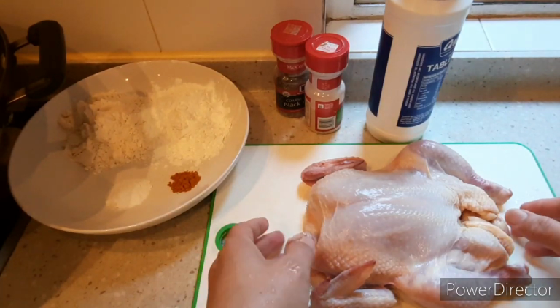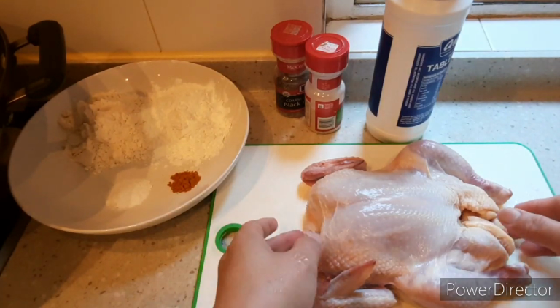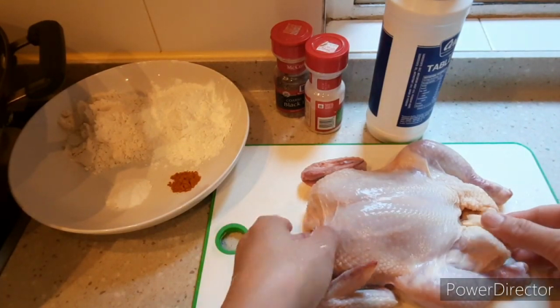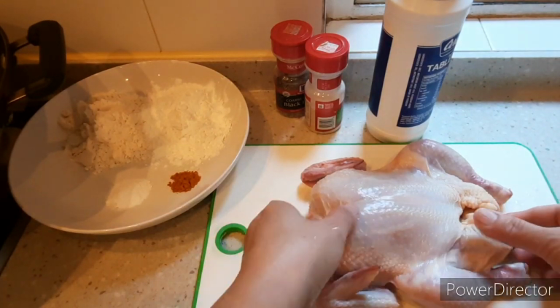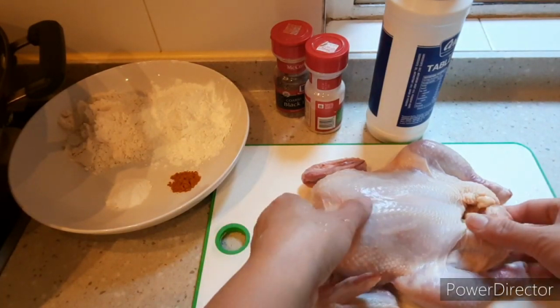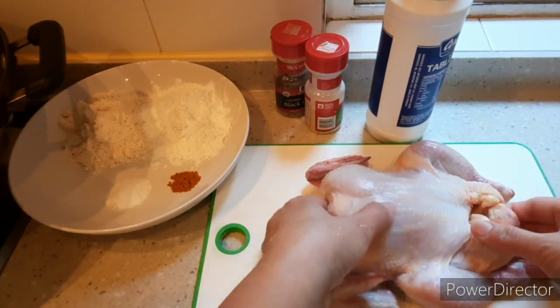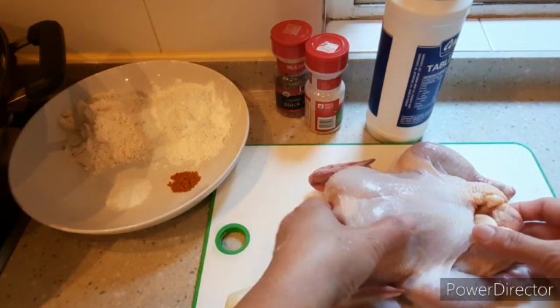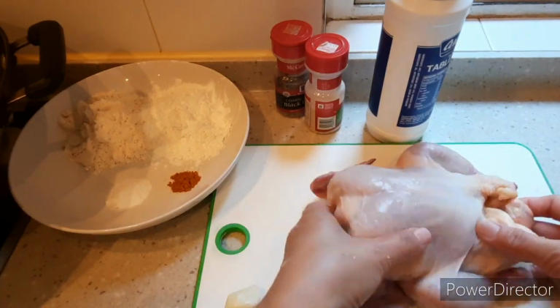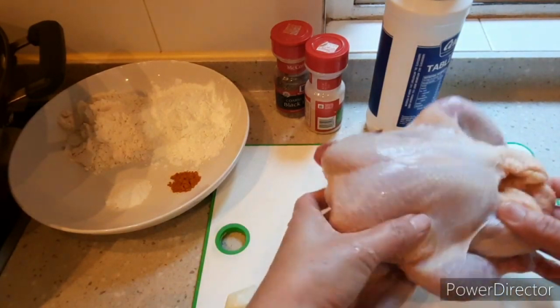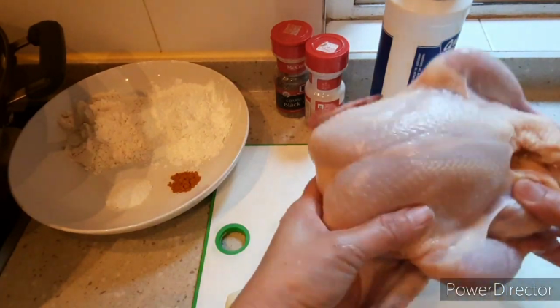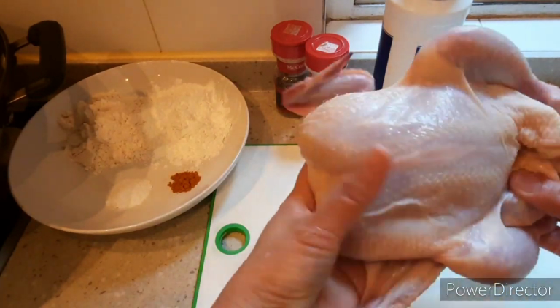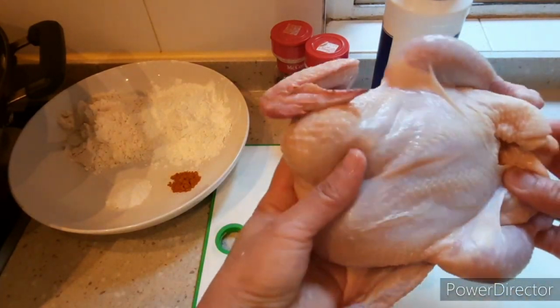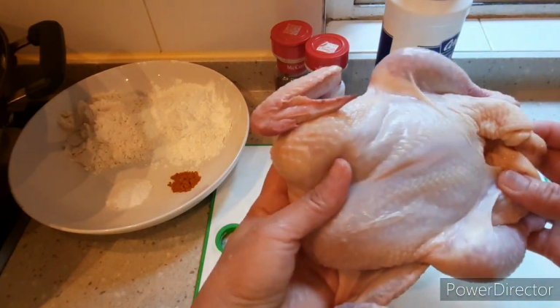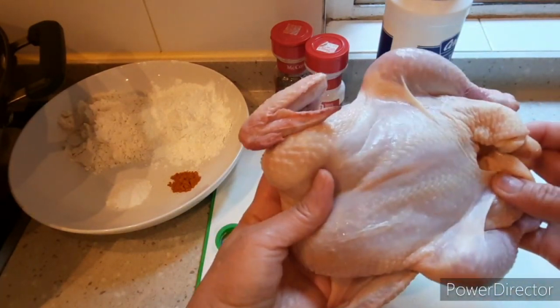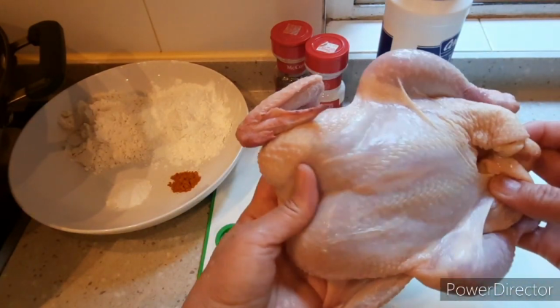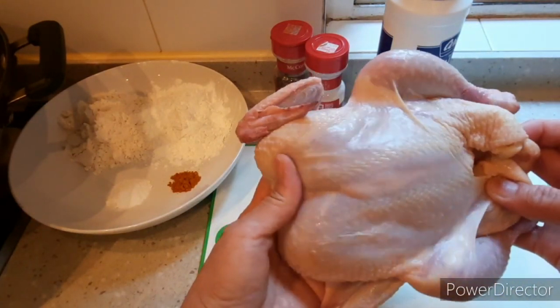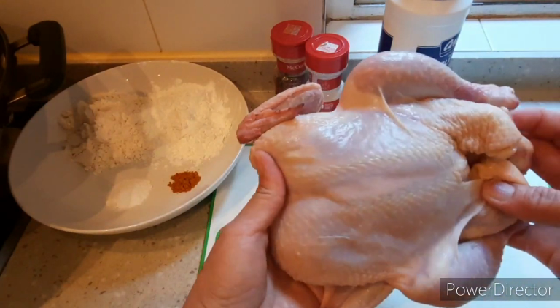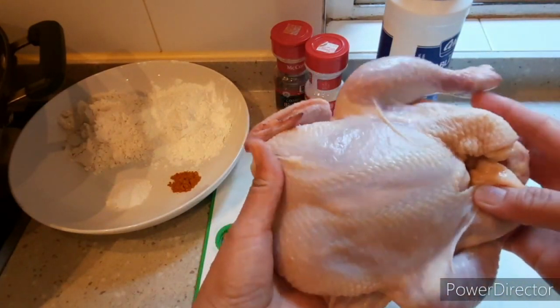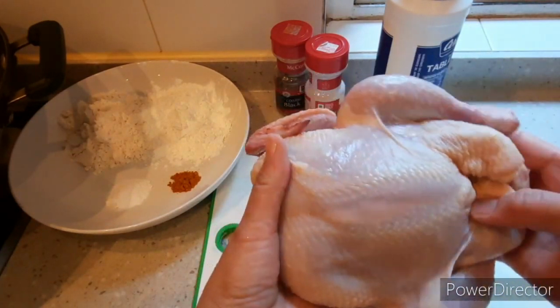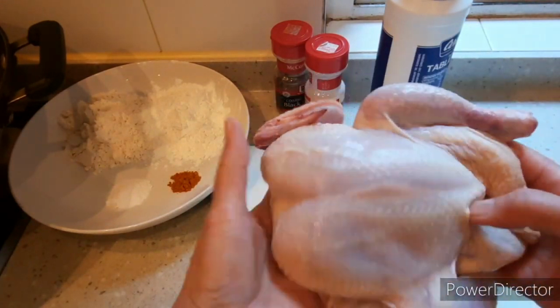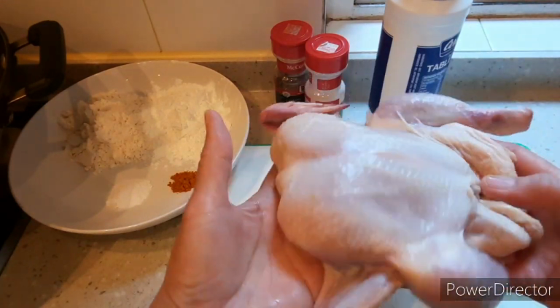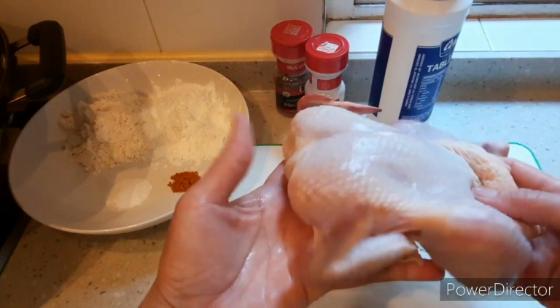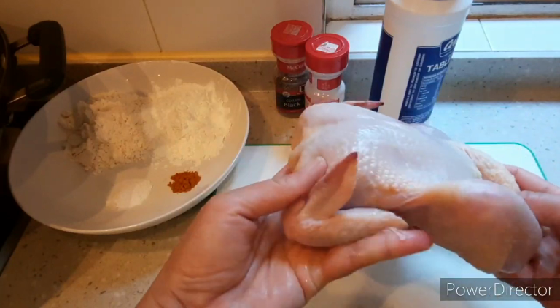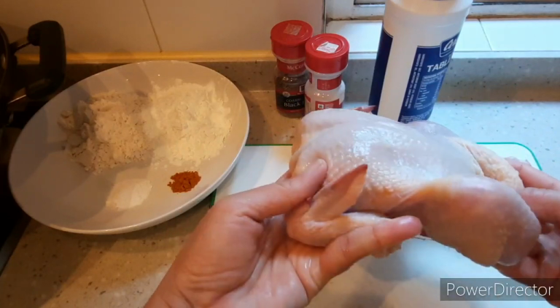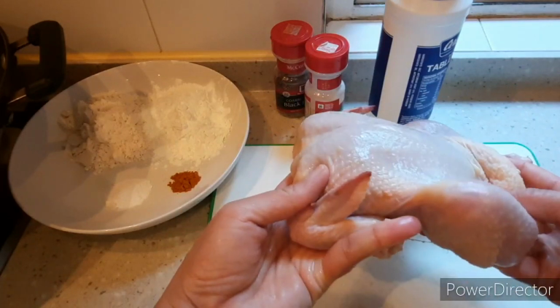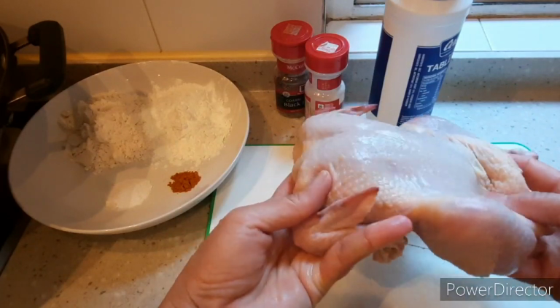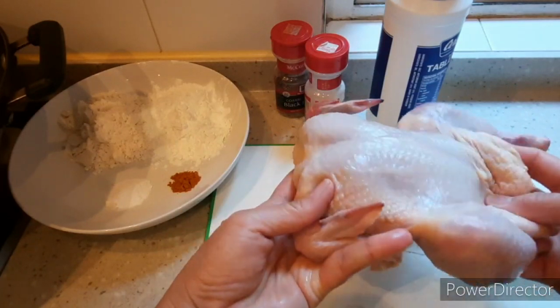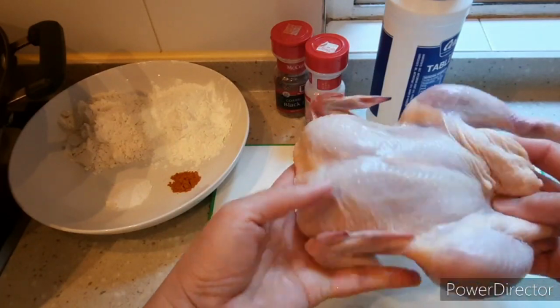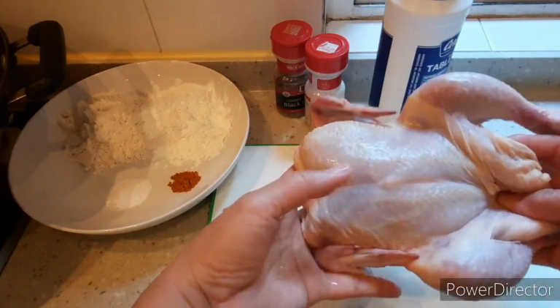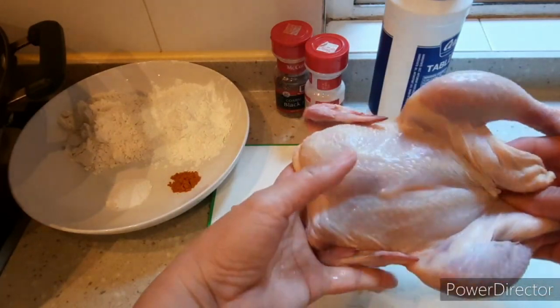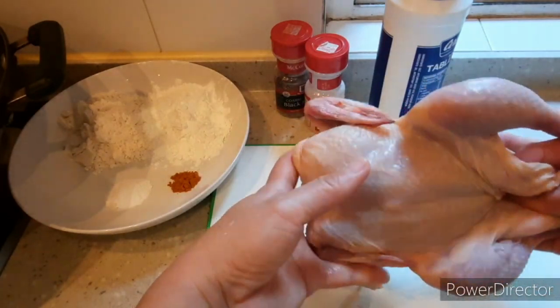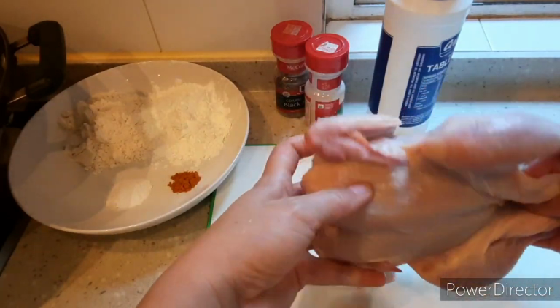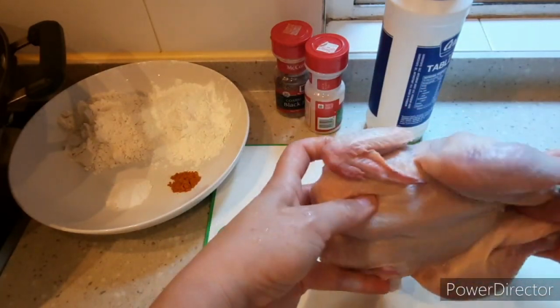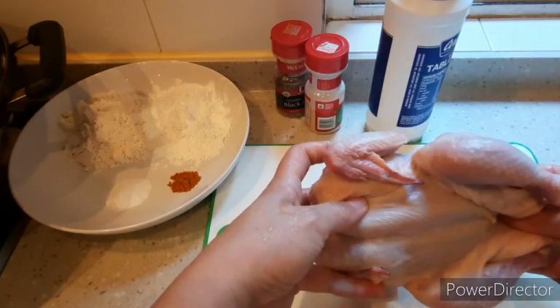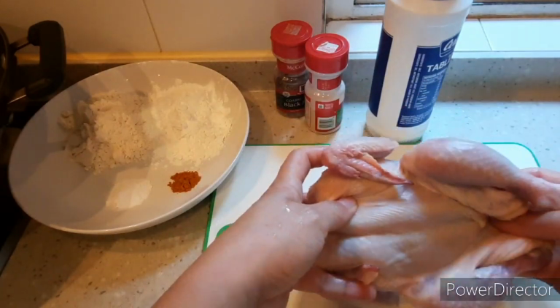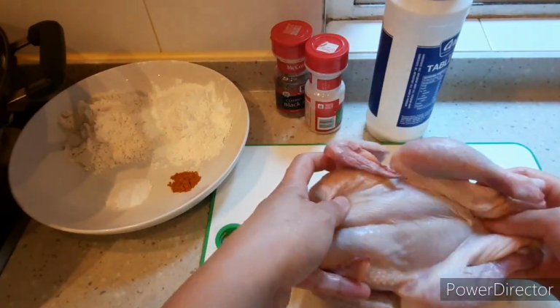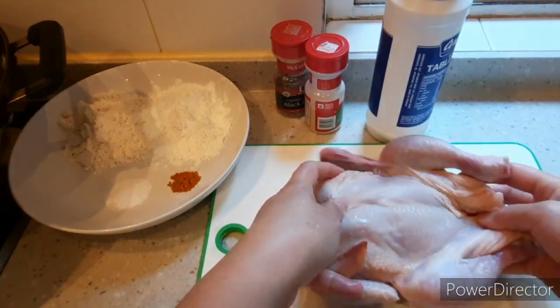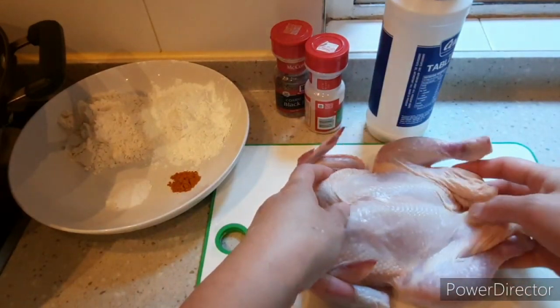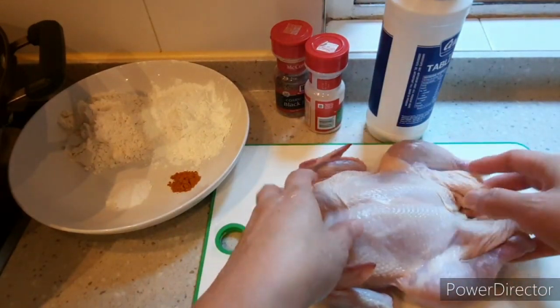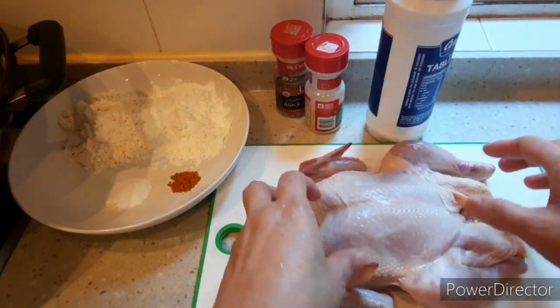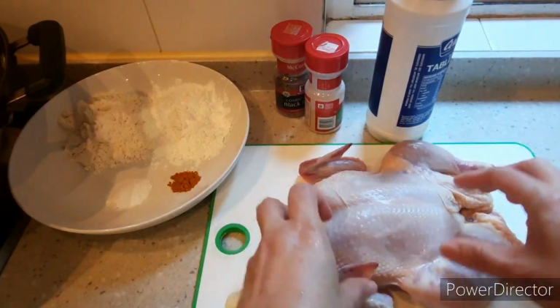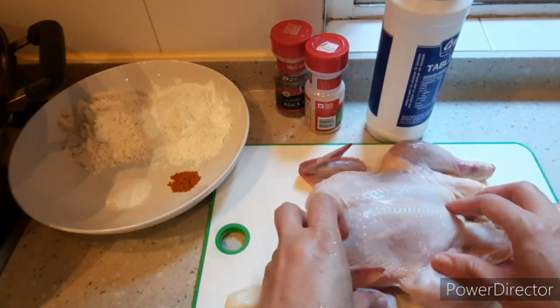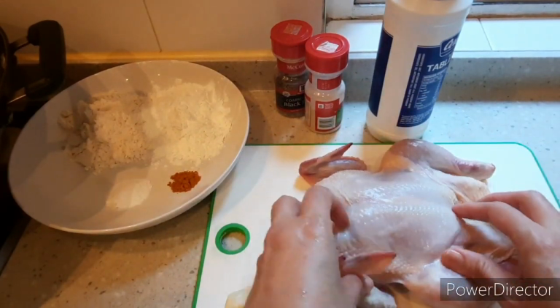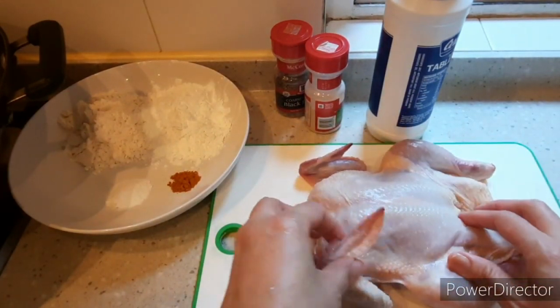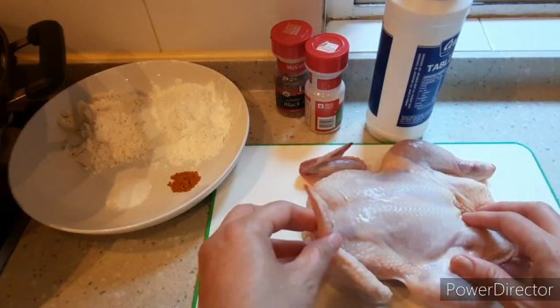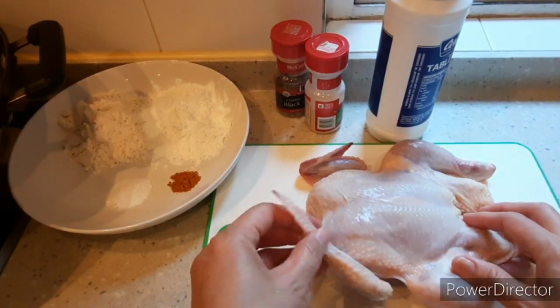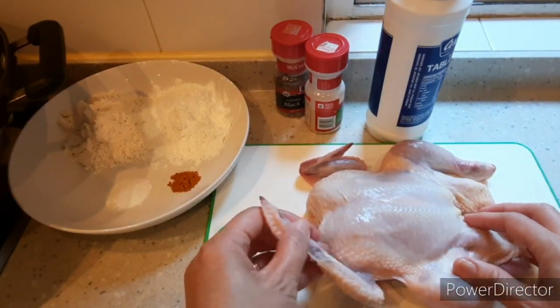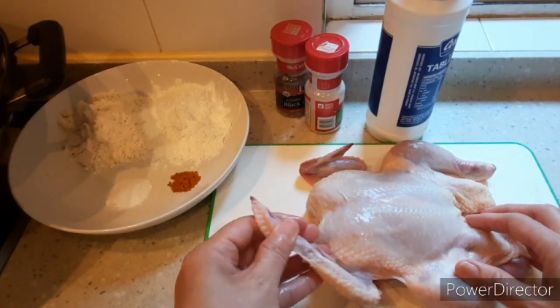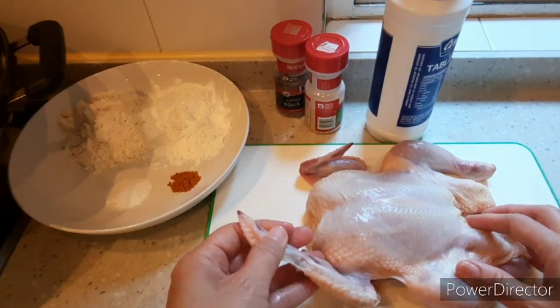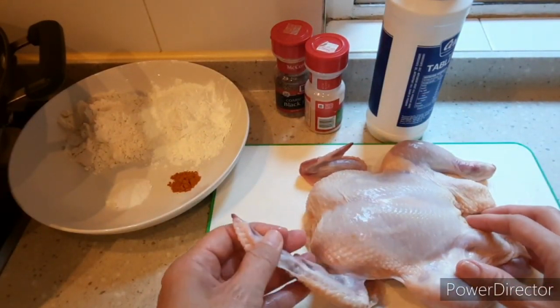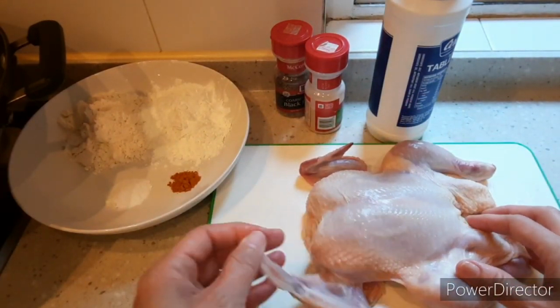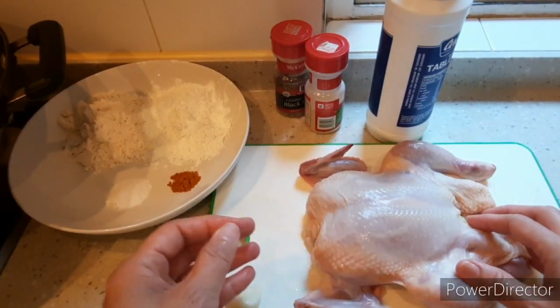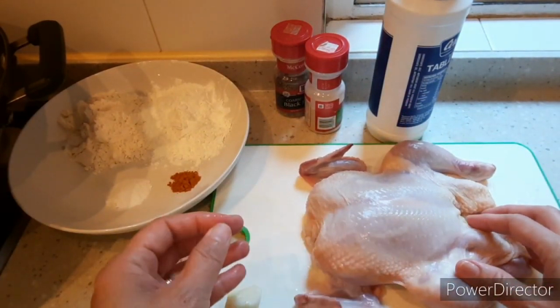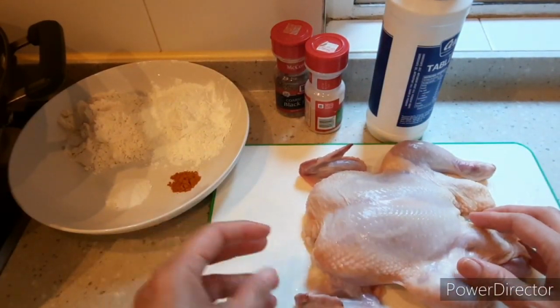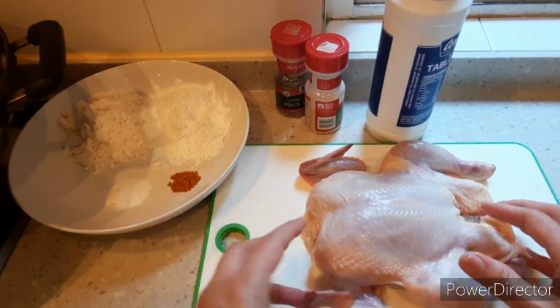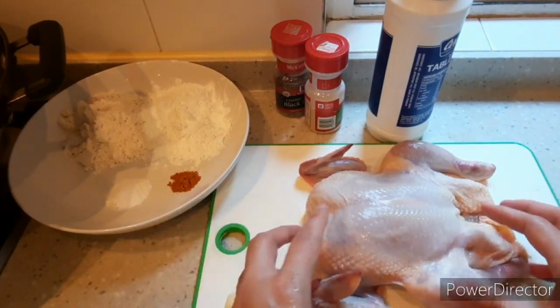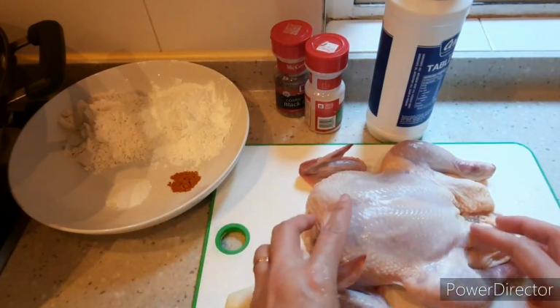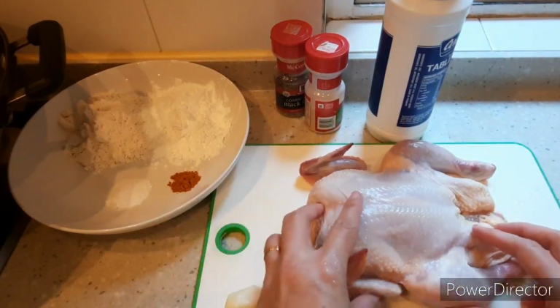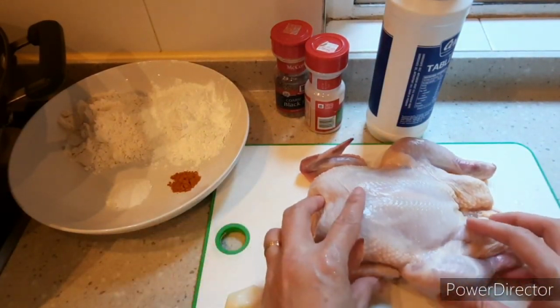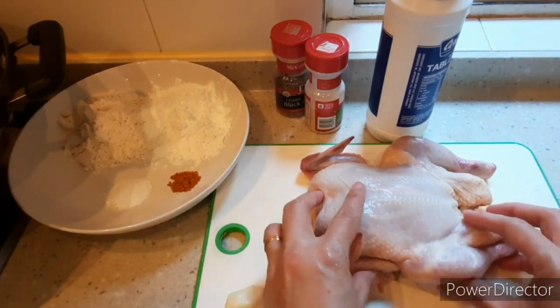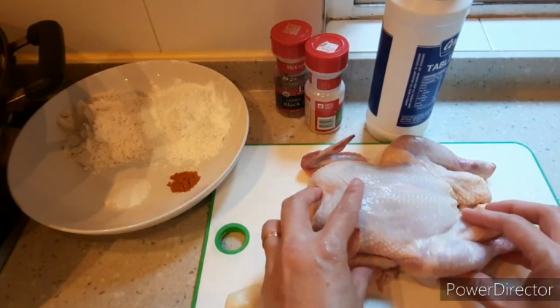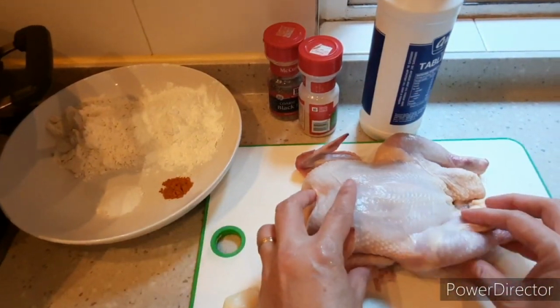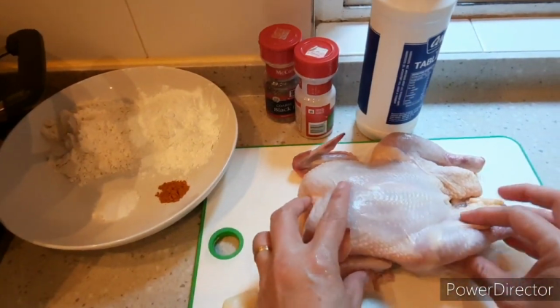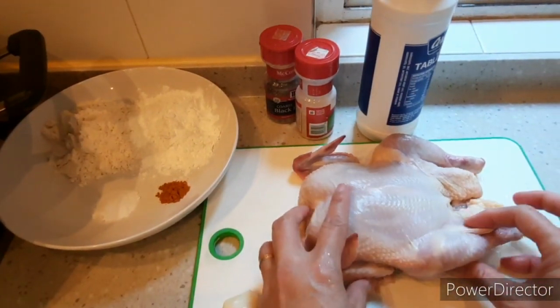I have a chicken here. It's a bit small — just a little over half a kilo, about 600 grams.